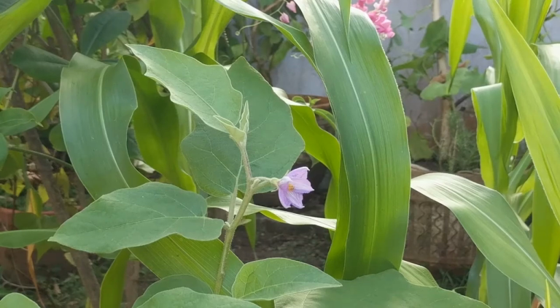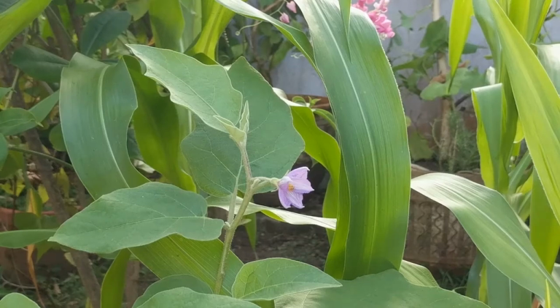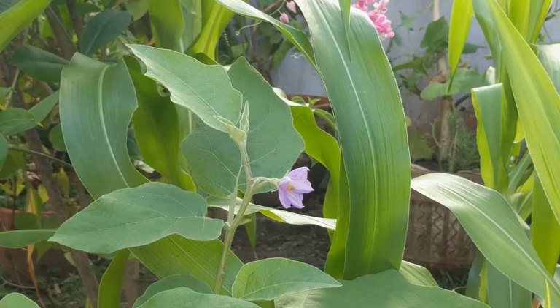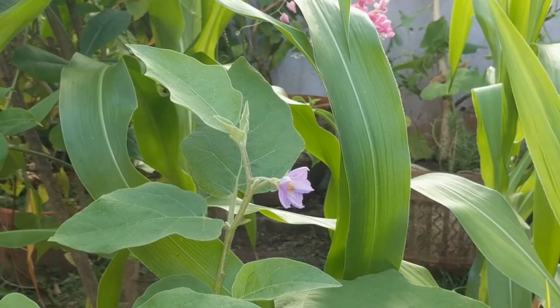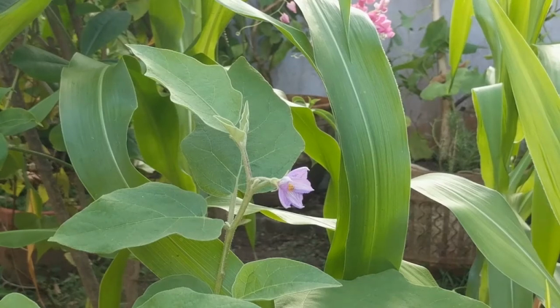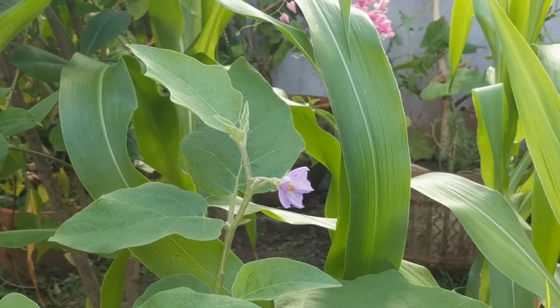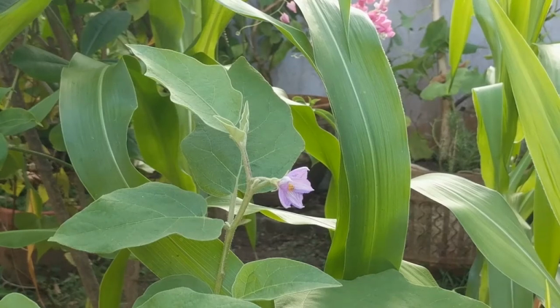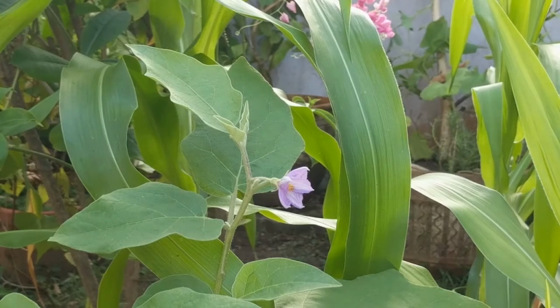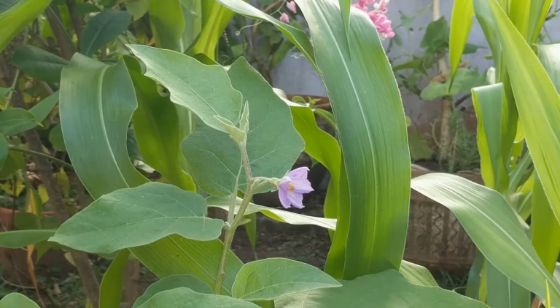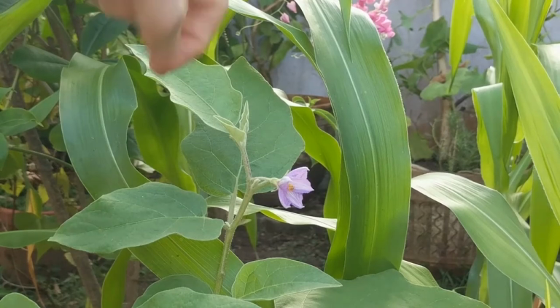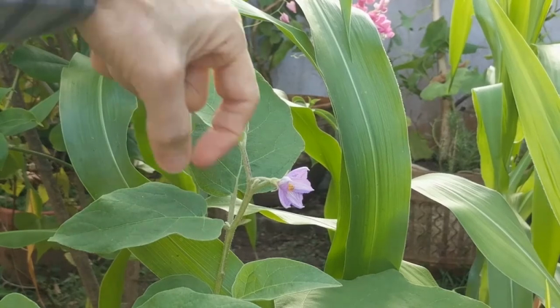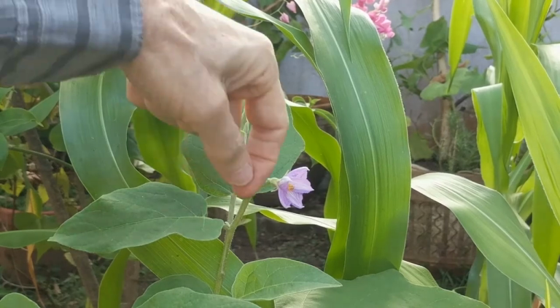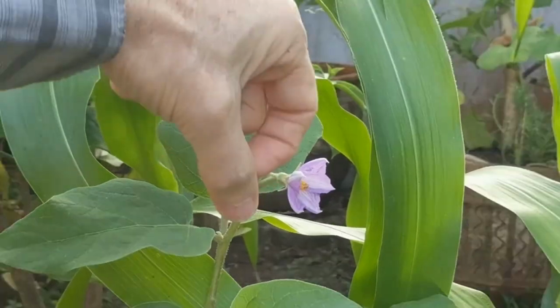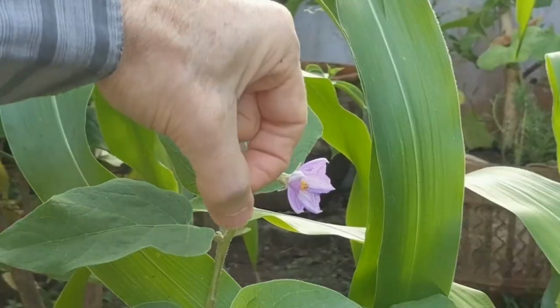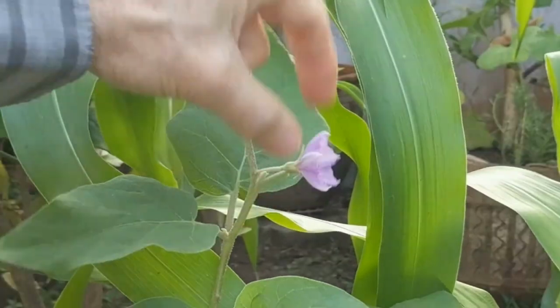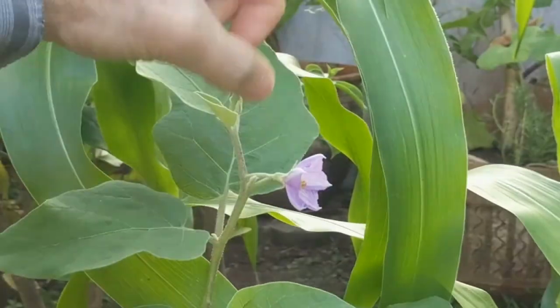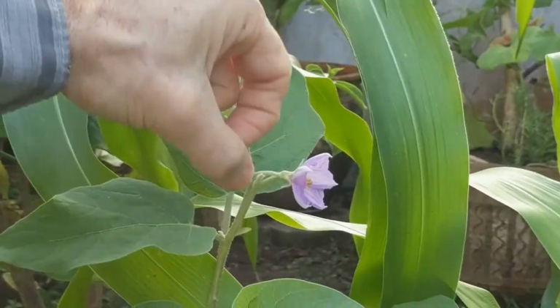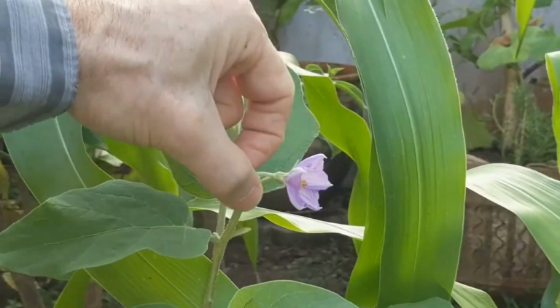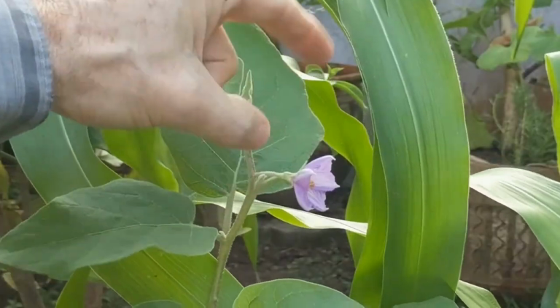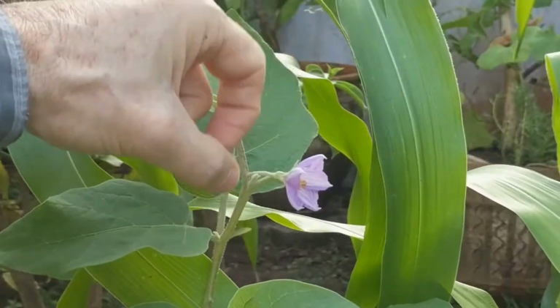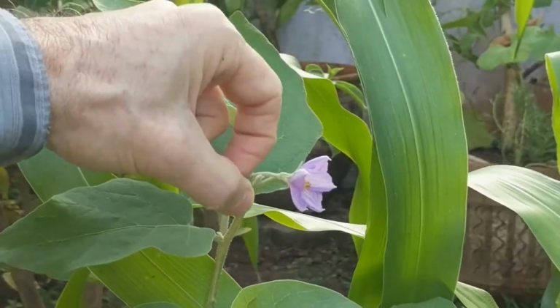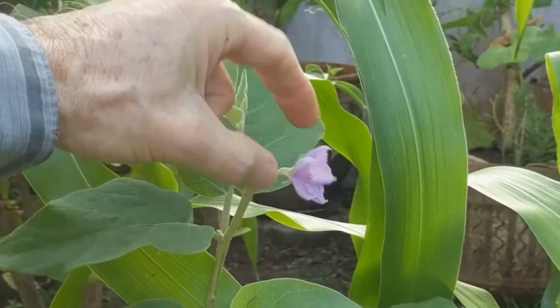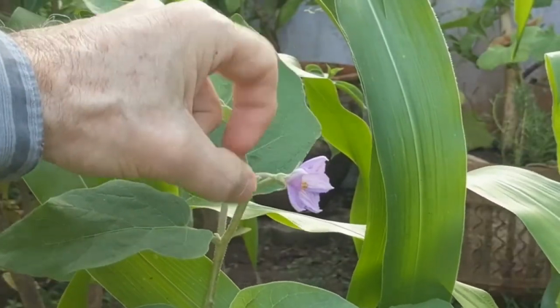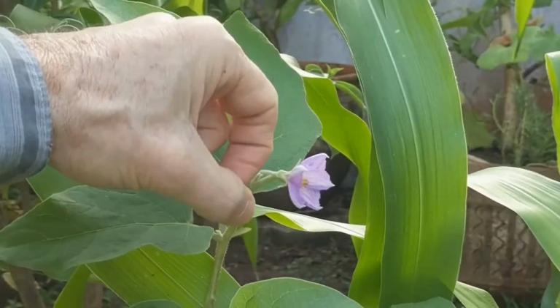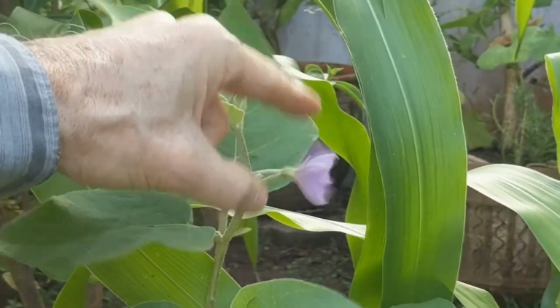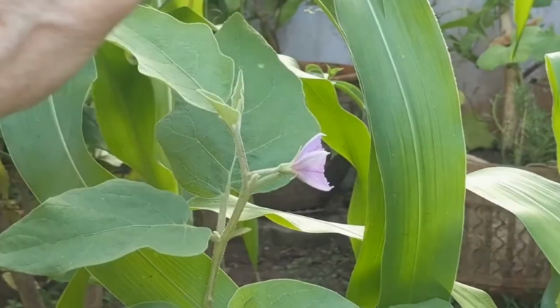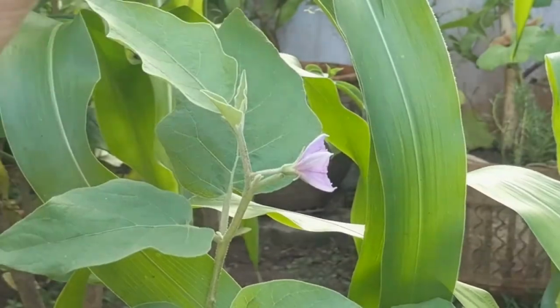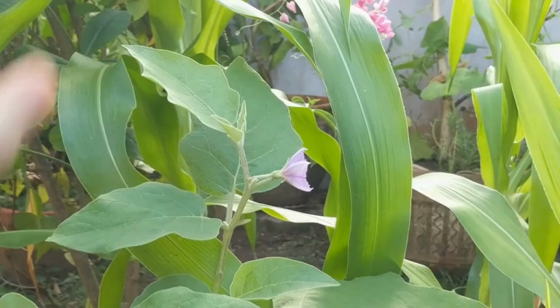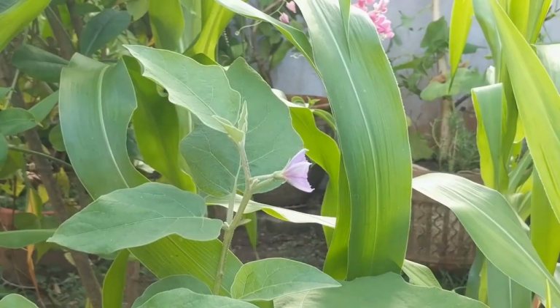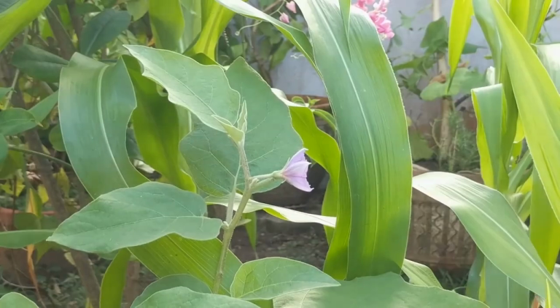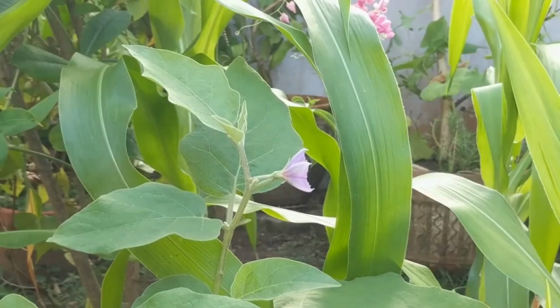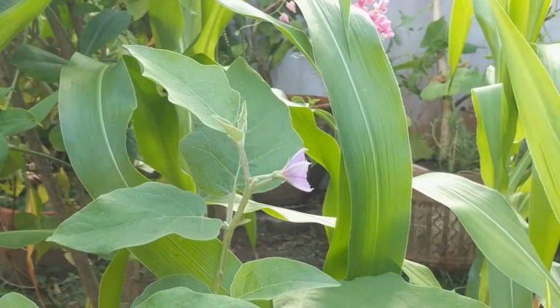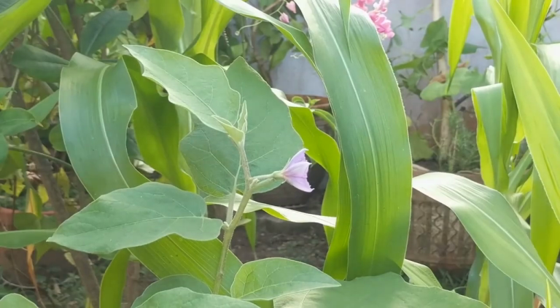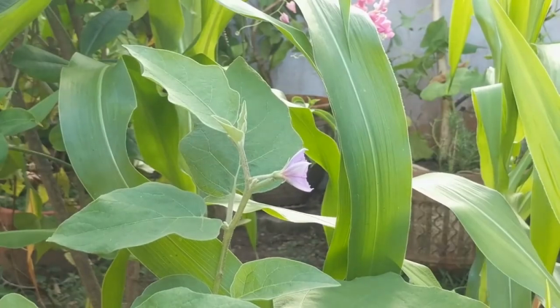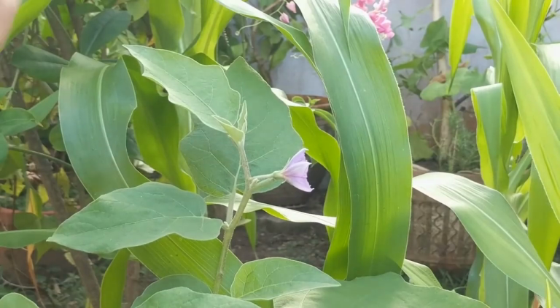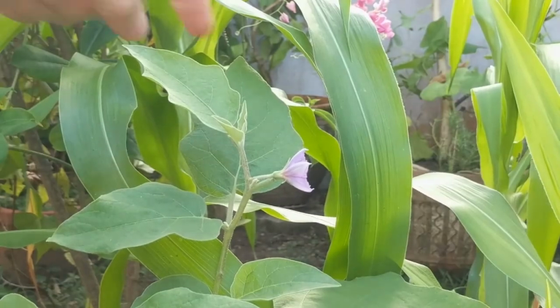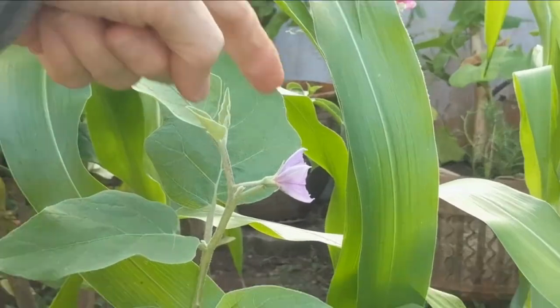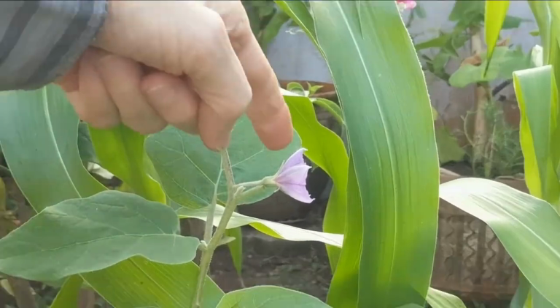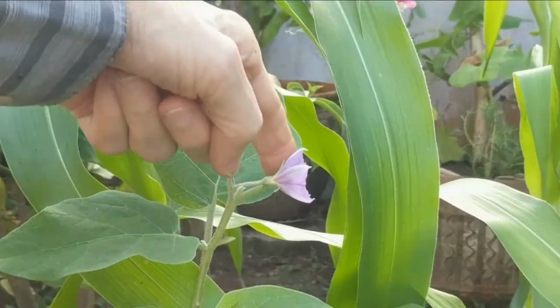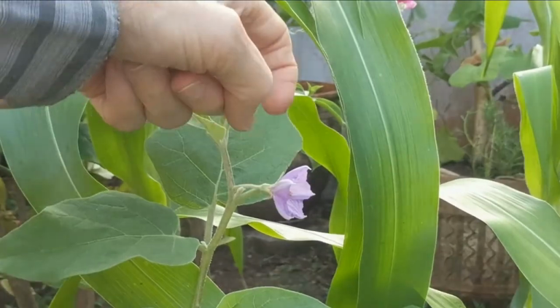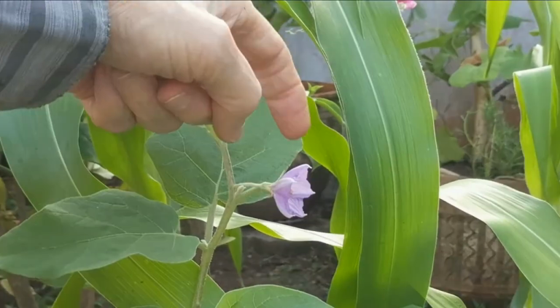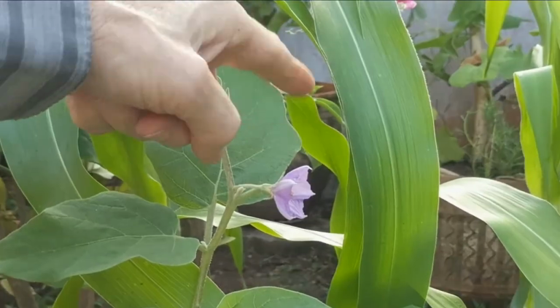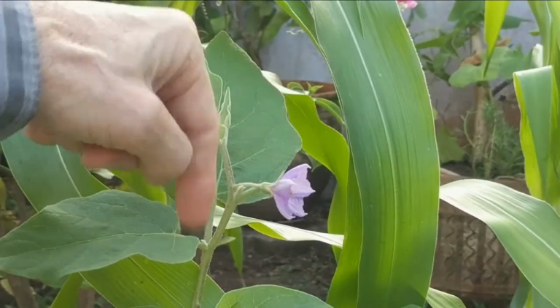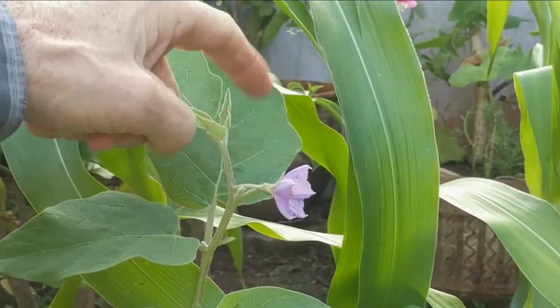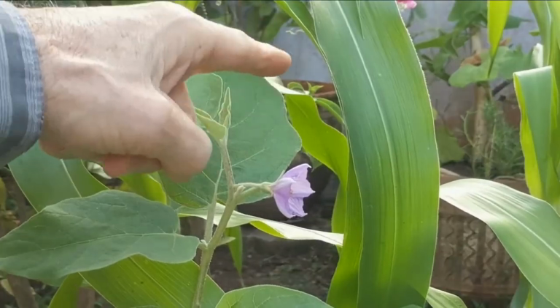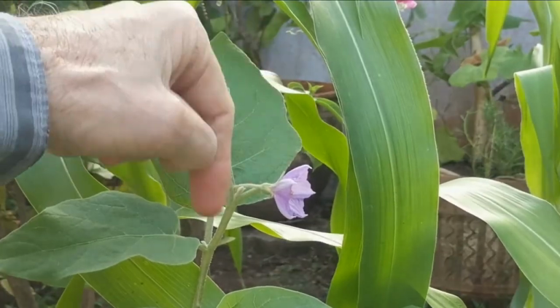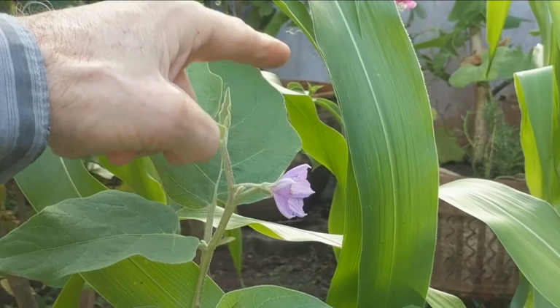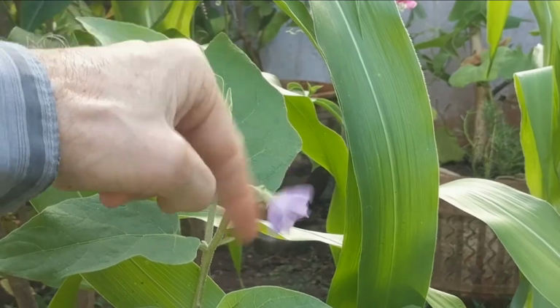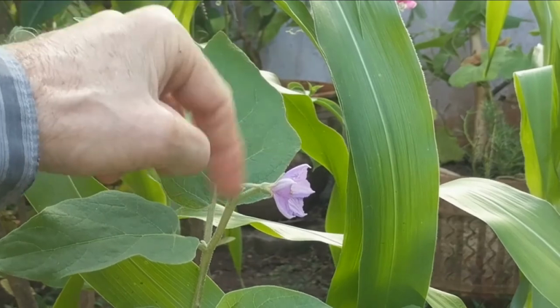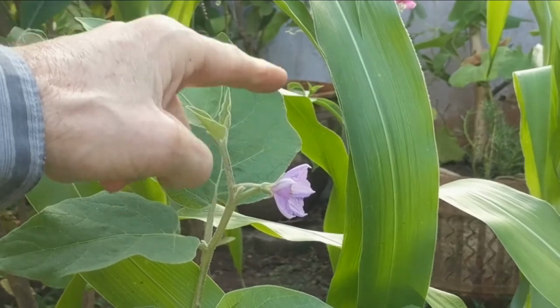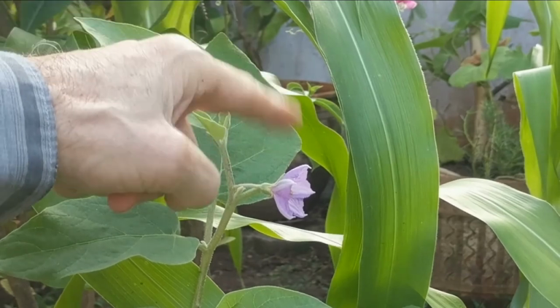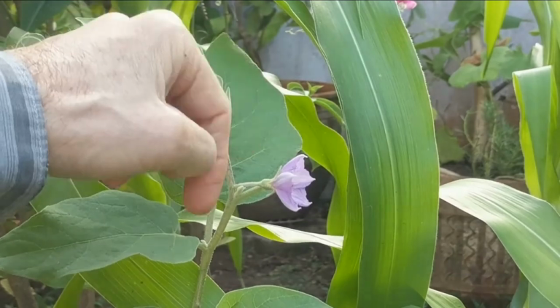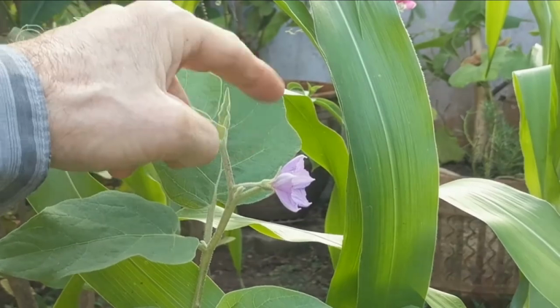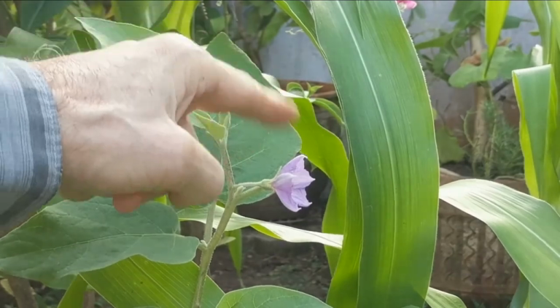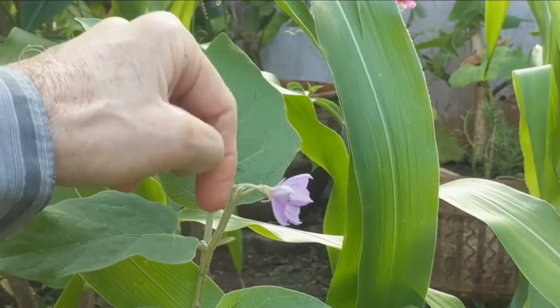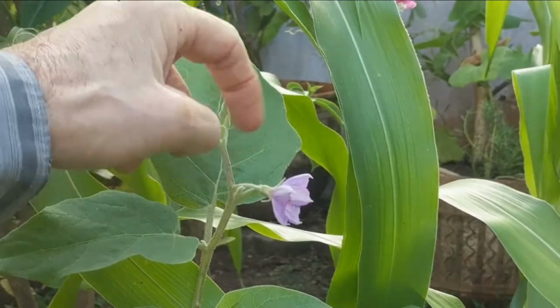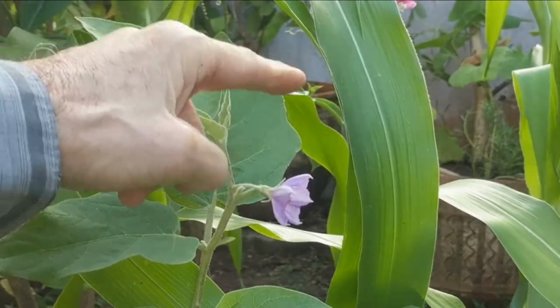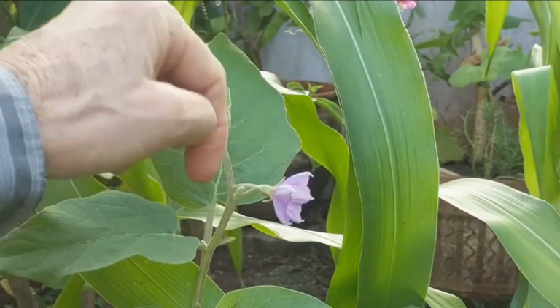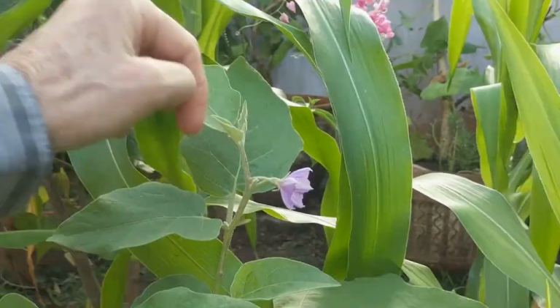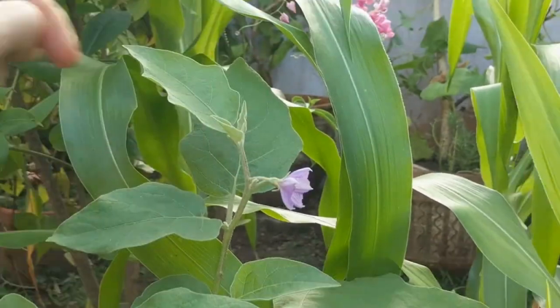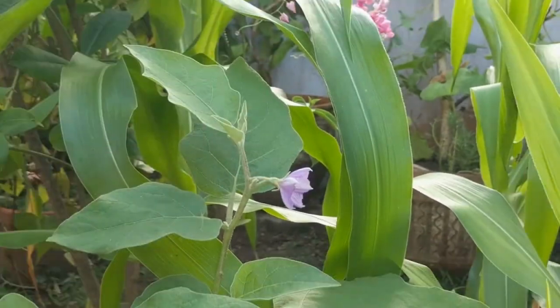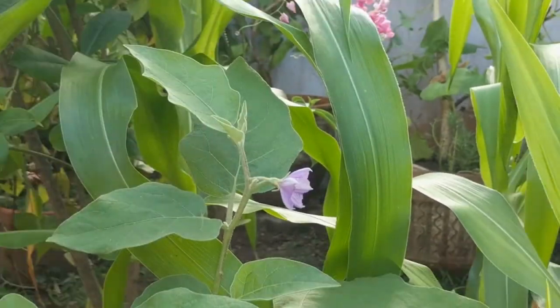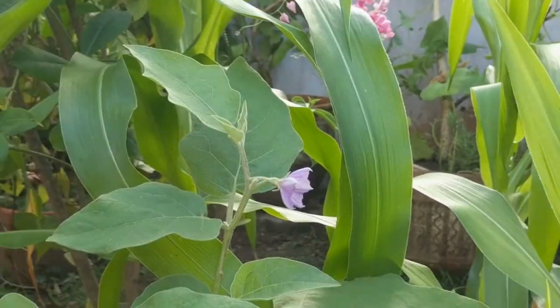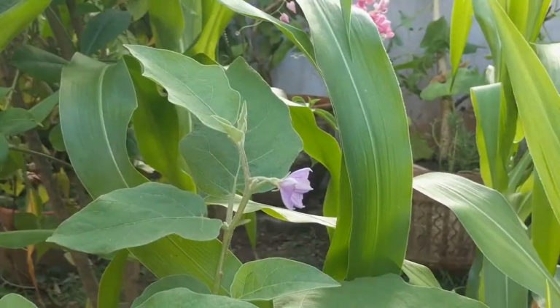If you're having problems with the flowers not getting pollinated, give them a good flick with your fingers. It seems to work wonders.